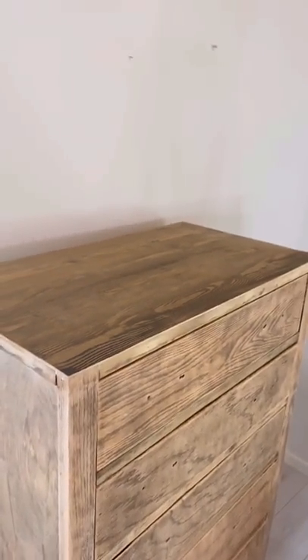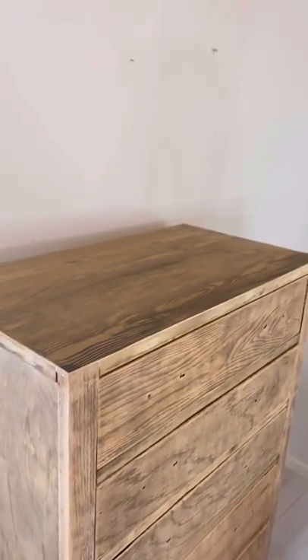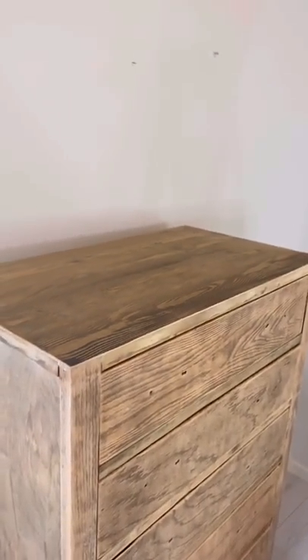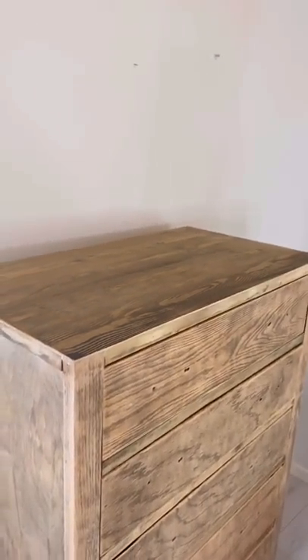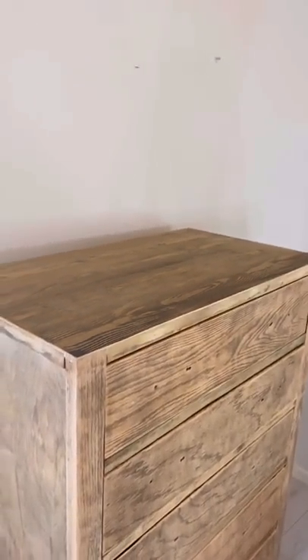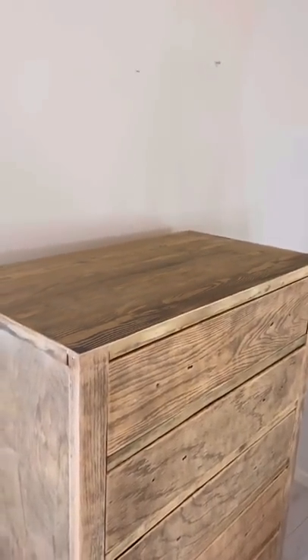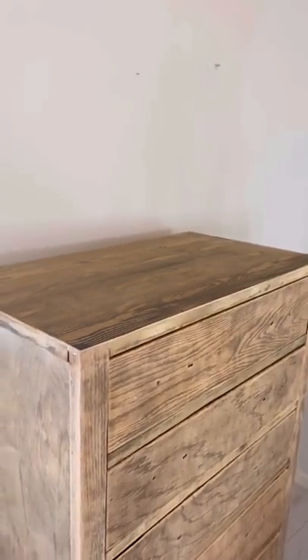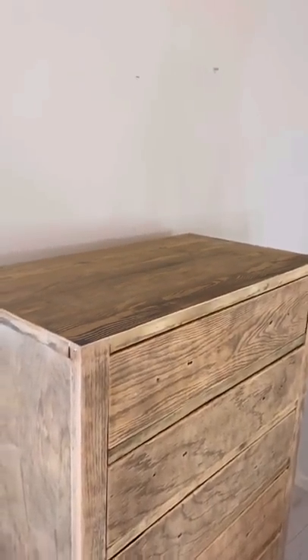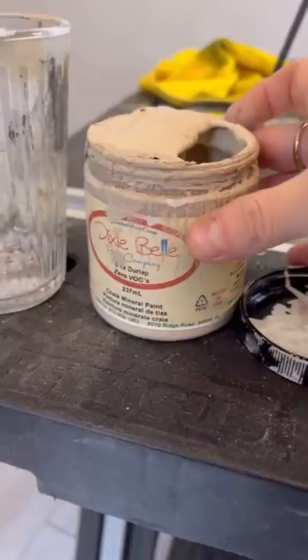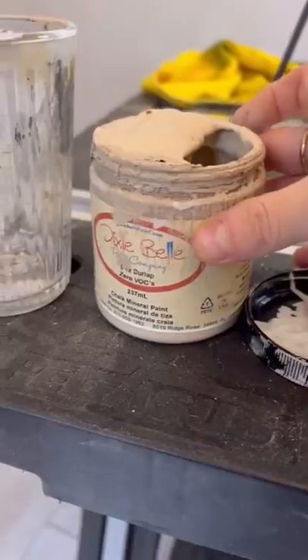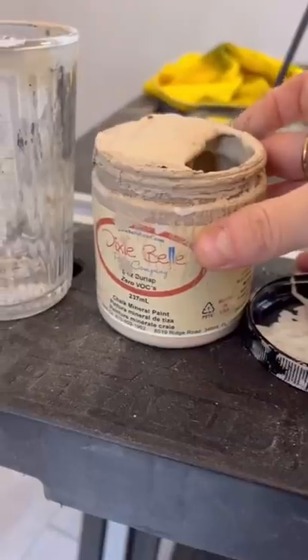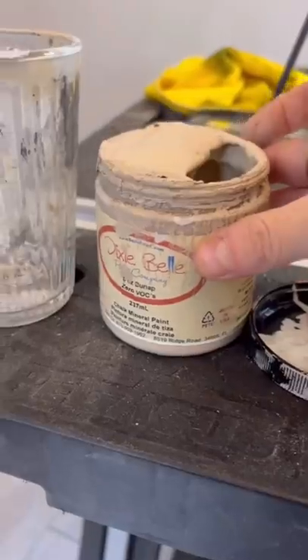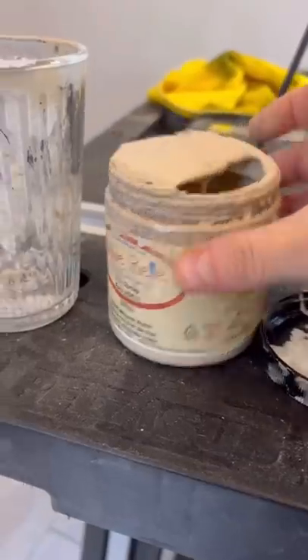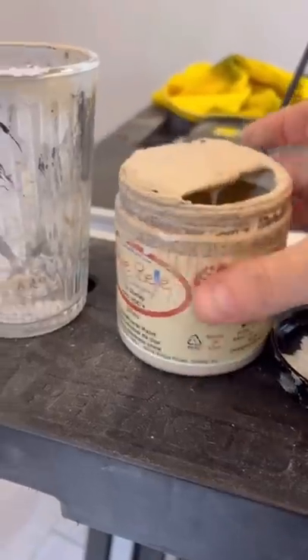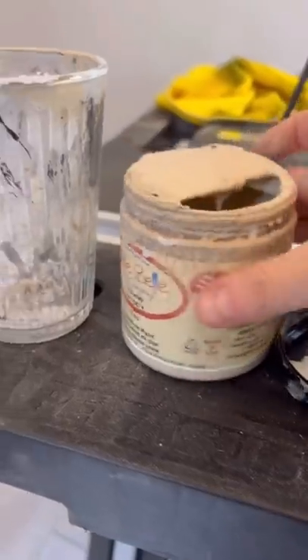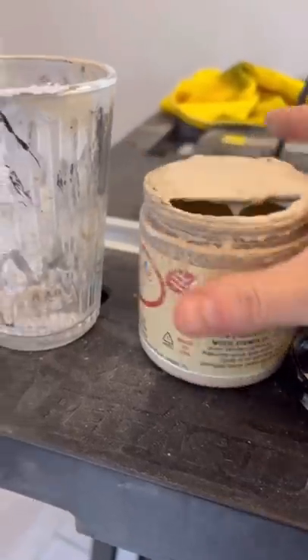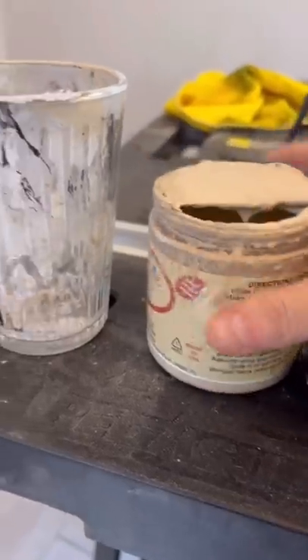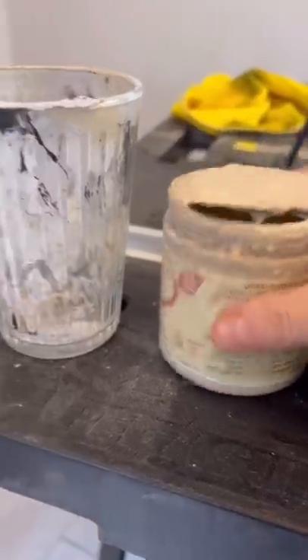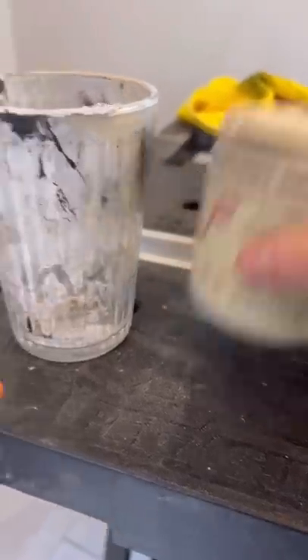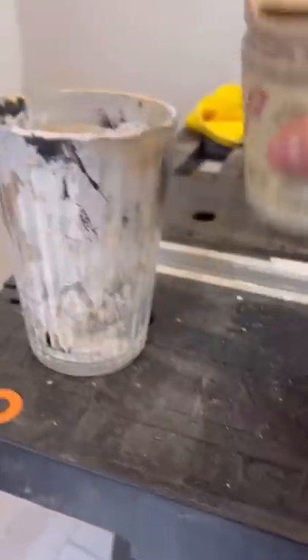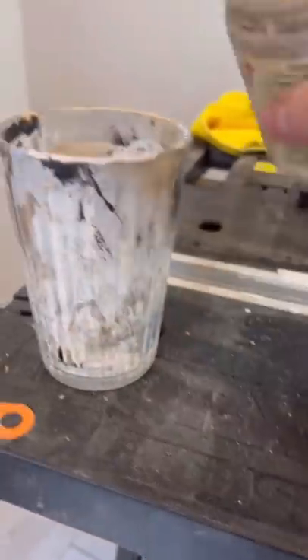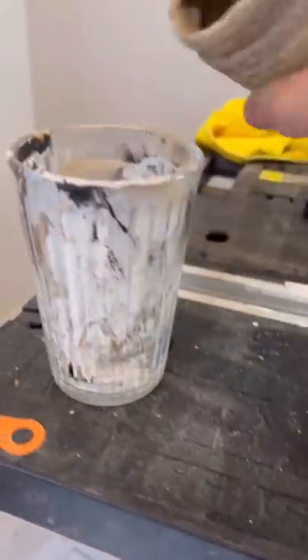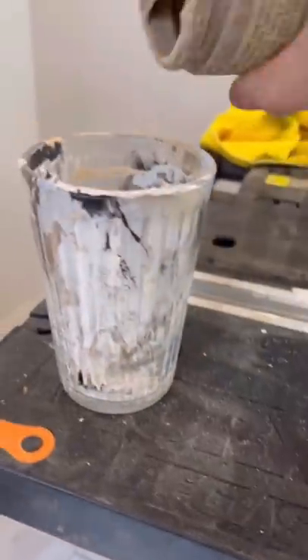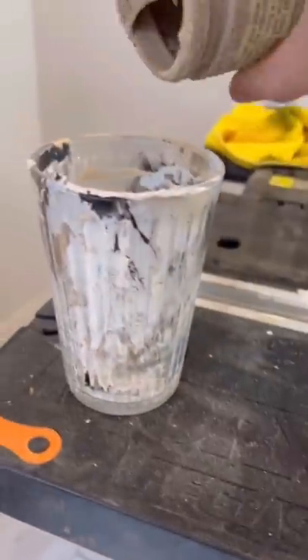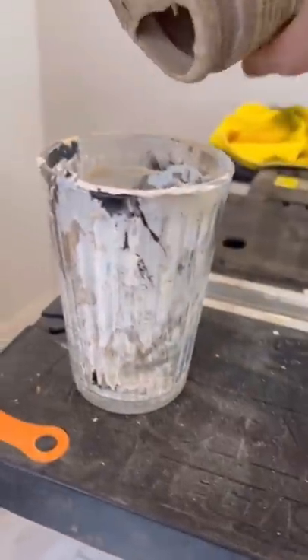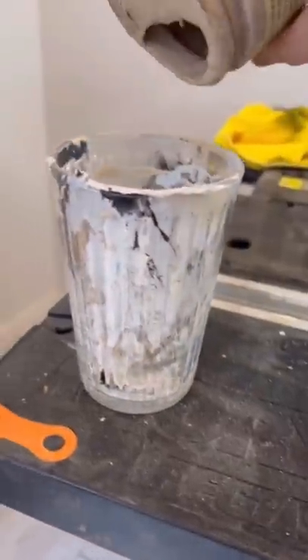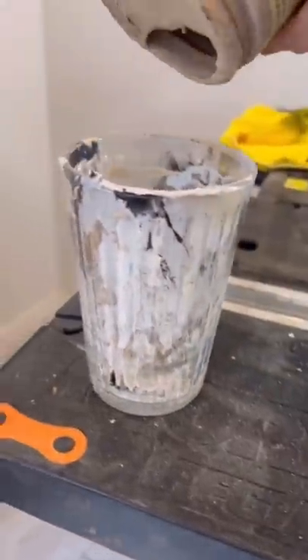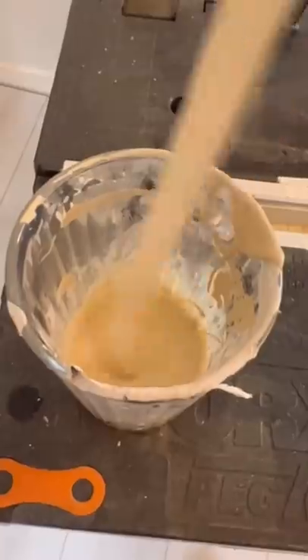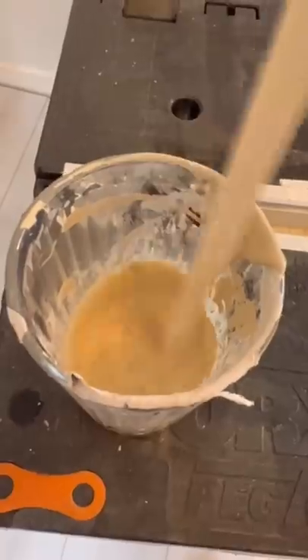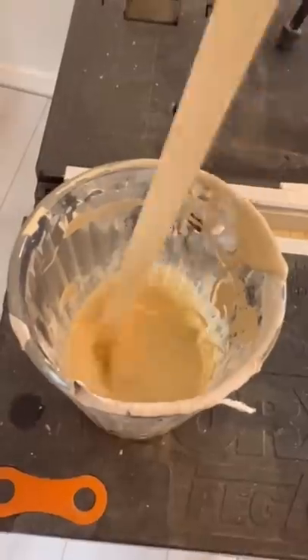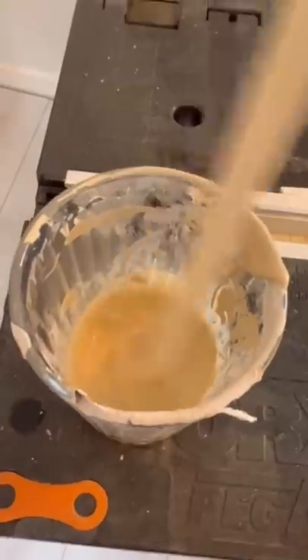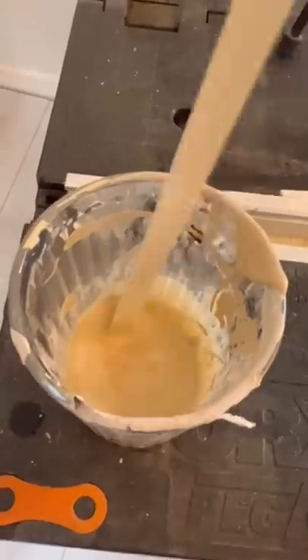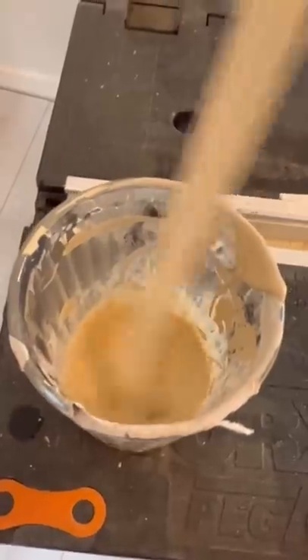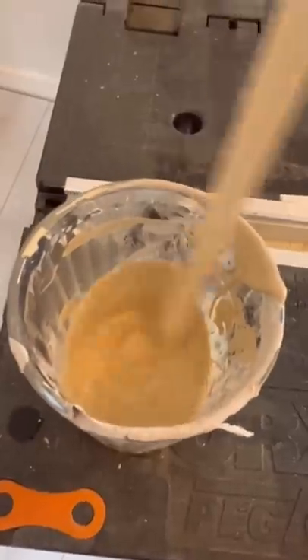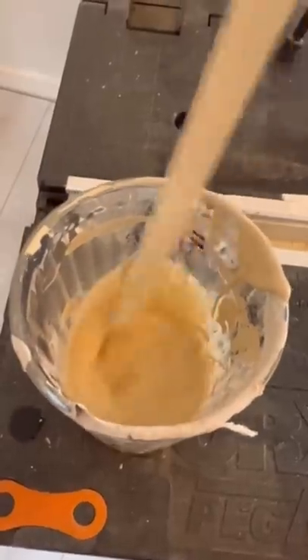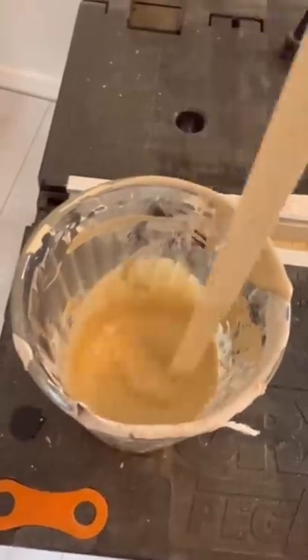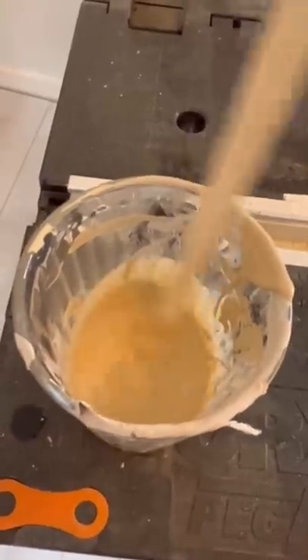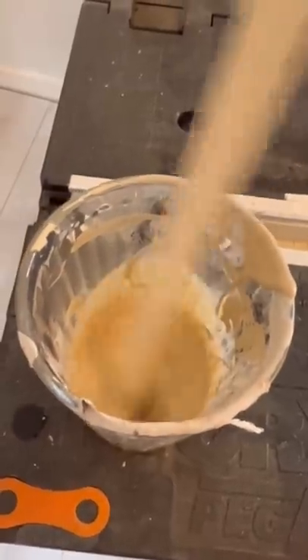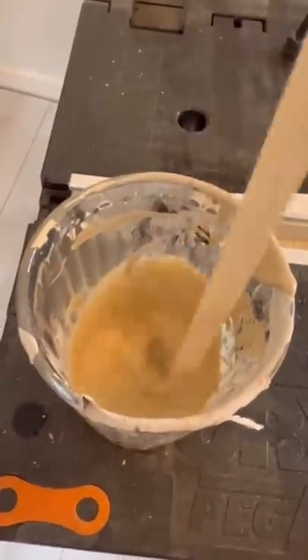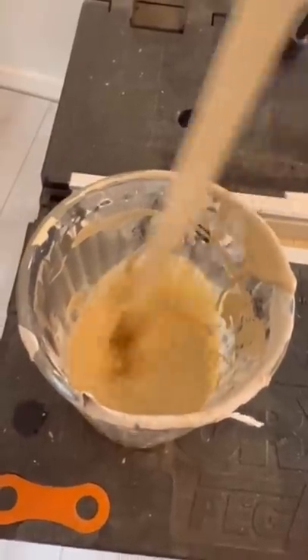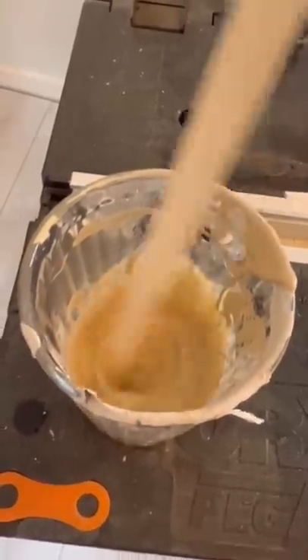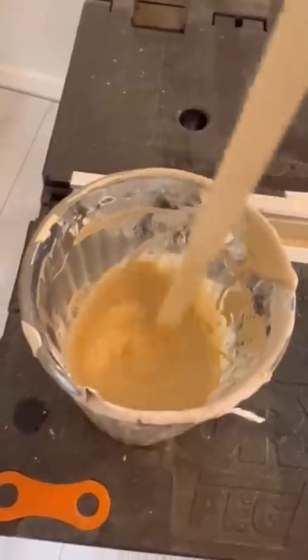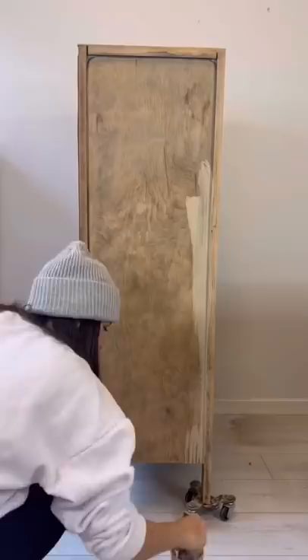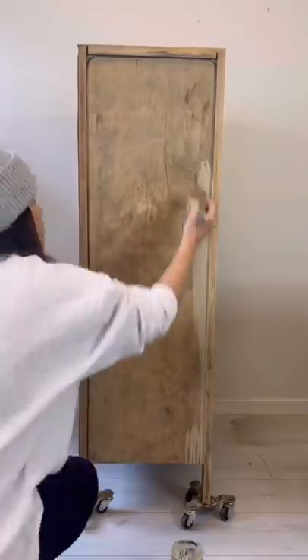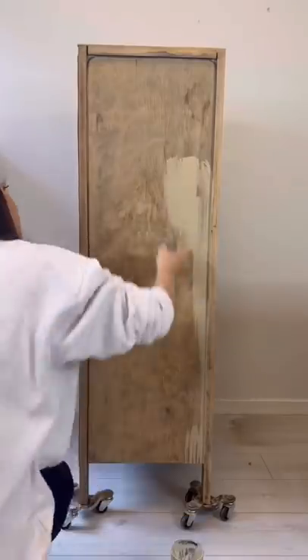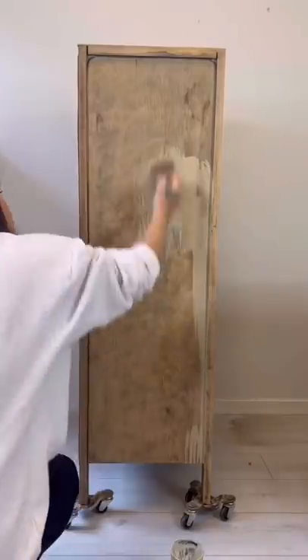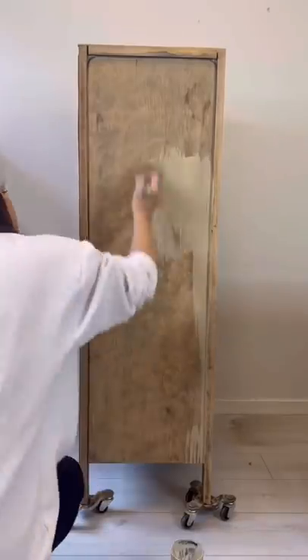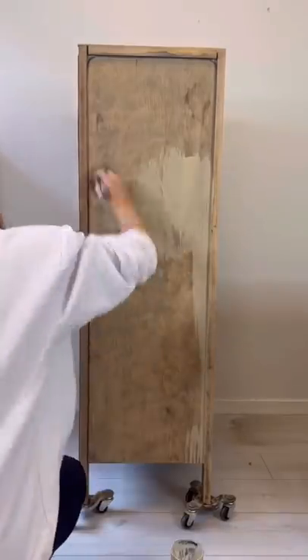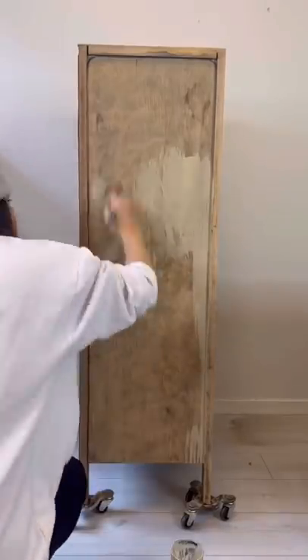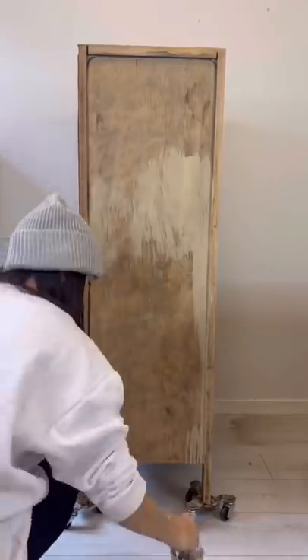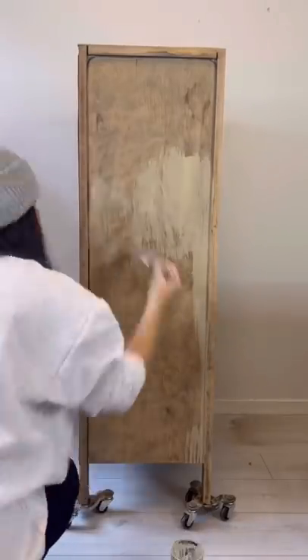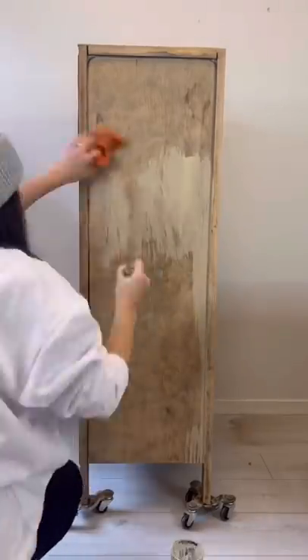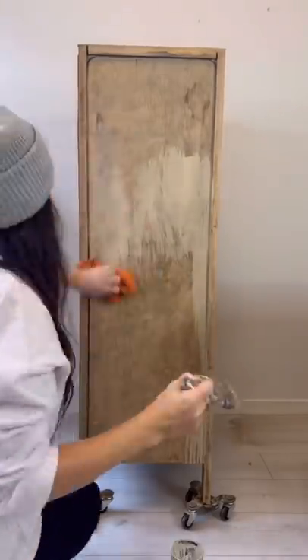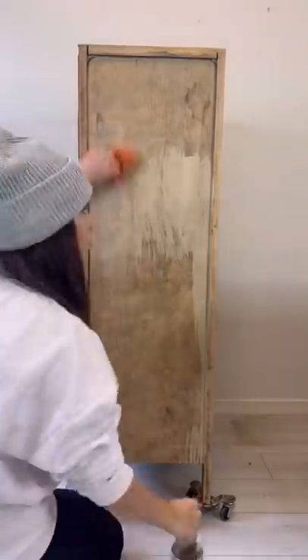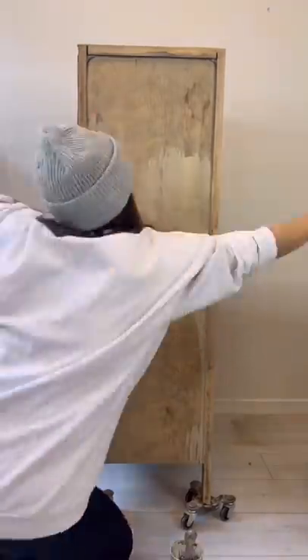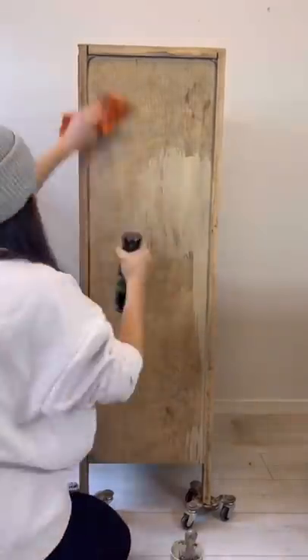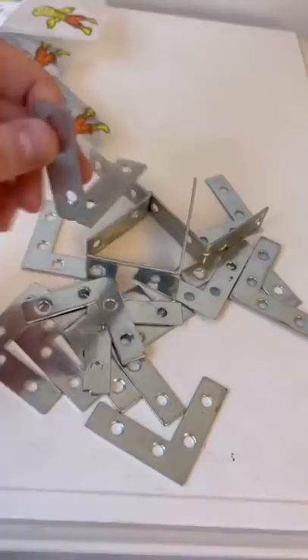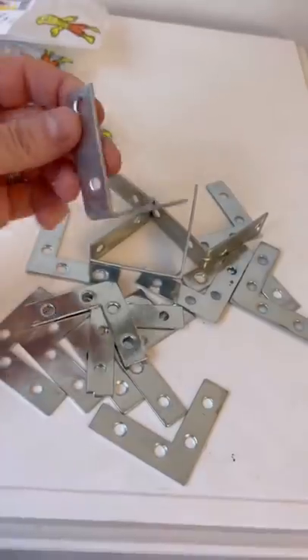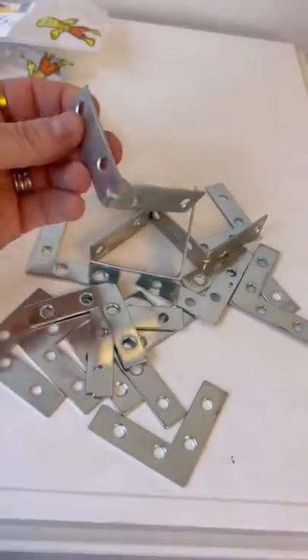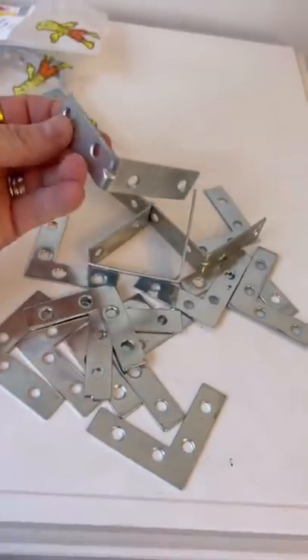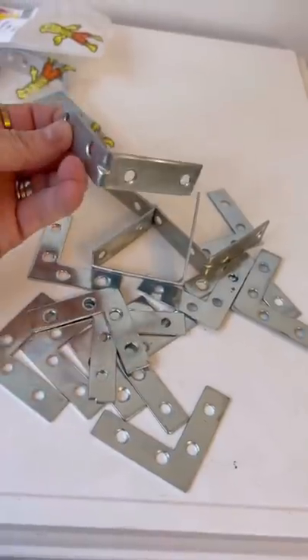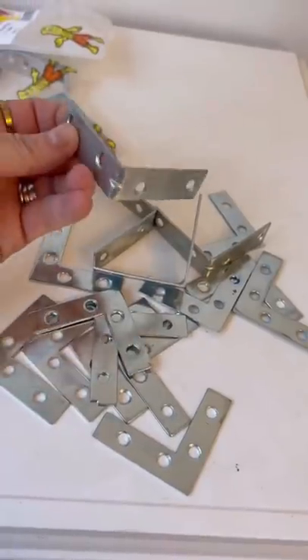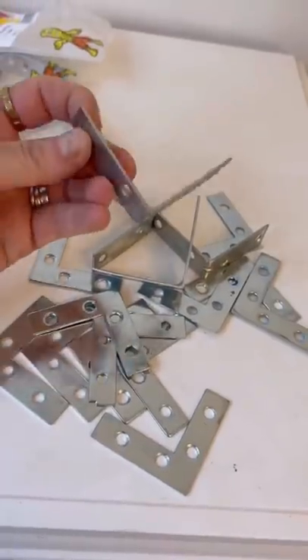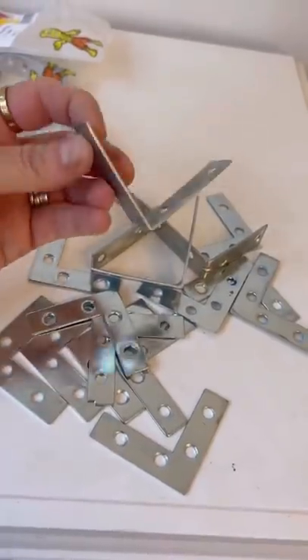Then I created a custom paint mix. I used Dixie Belle burlap with some water and paint washed all of it to lighten the wood.